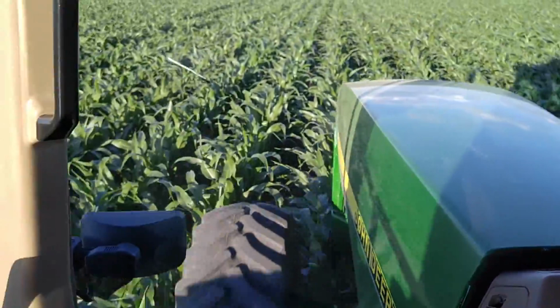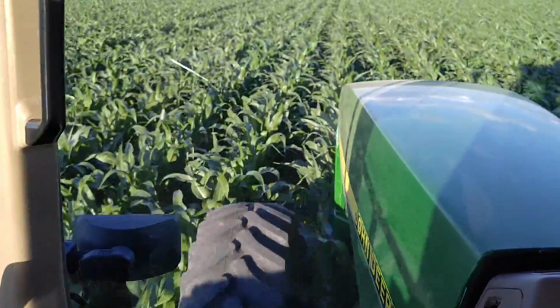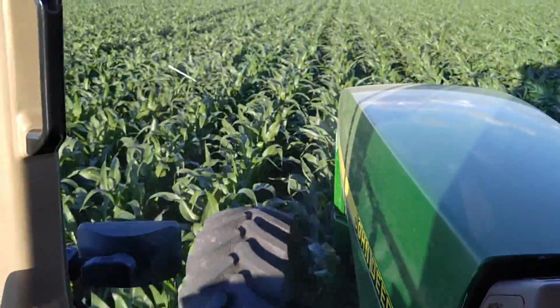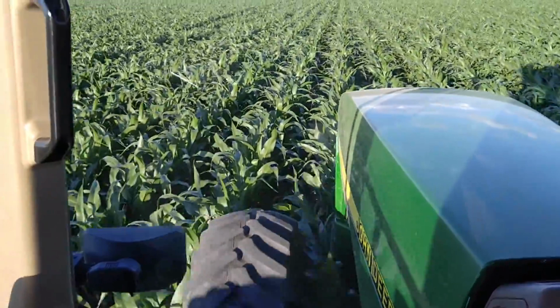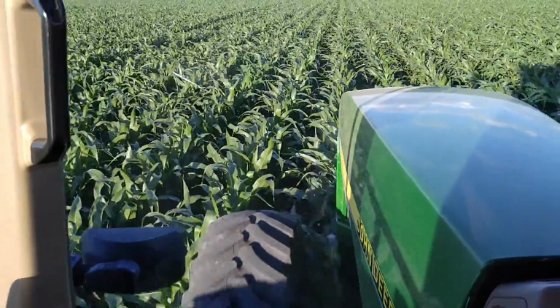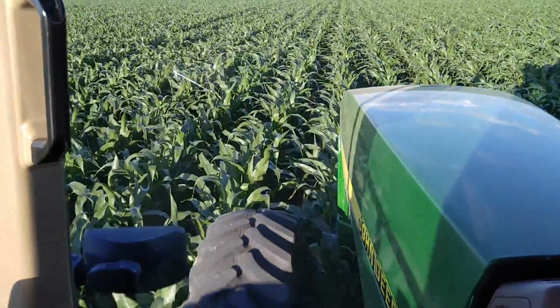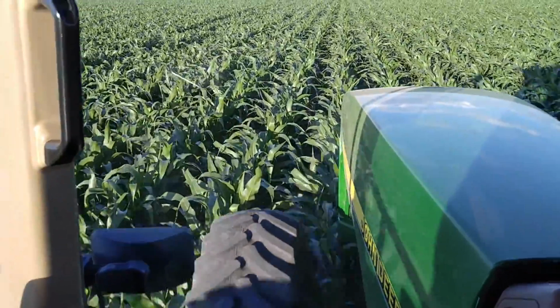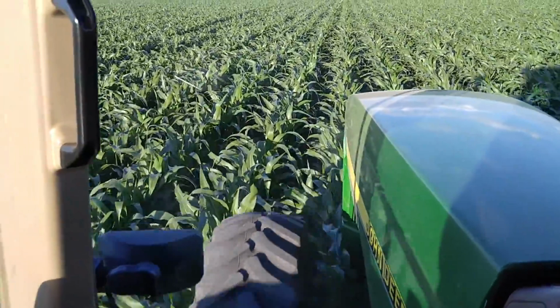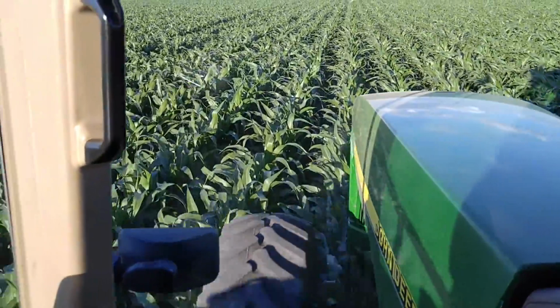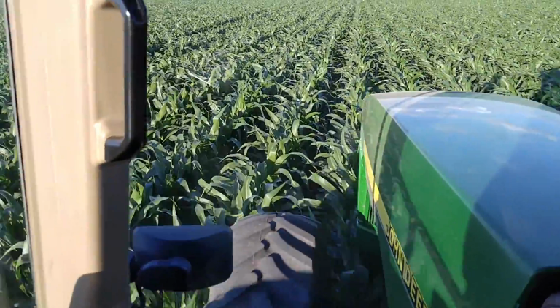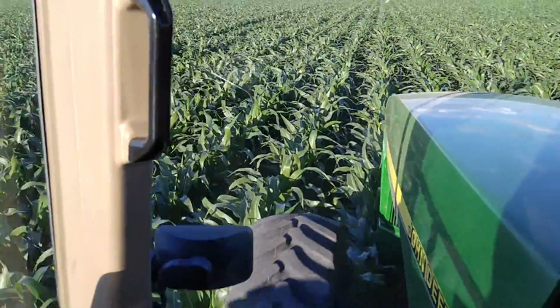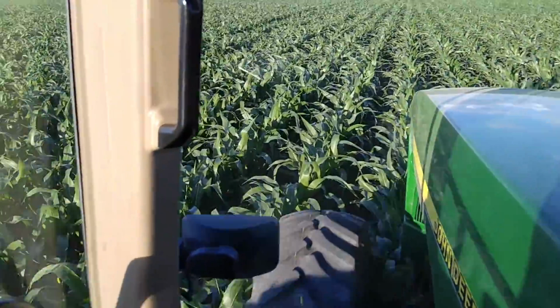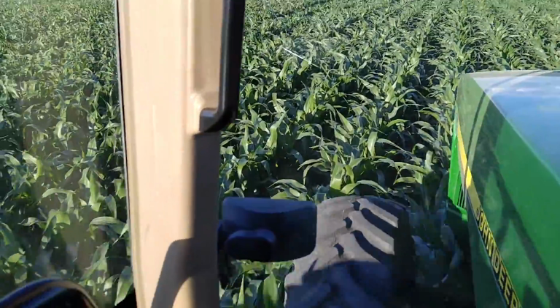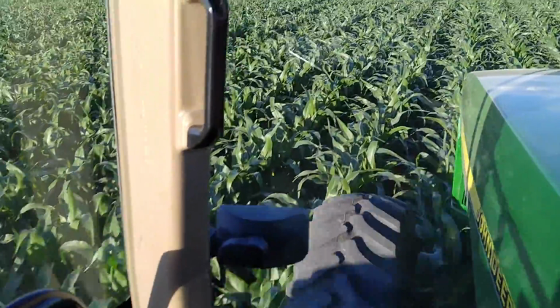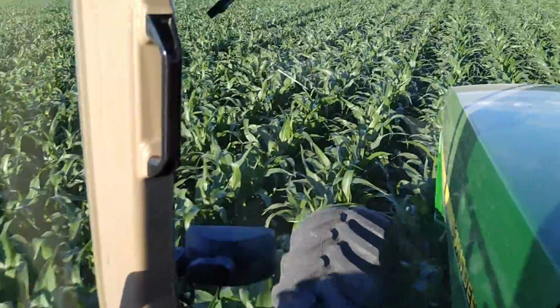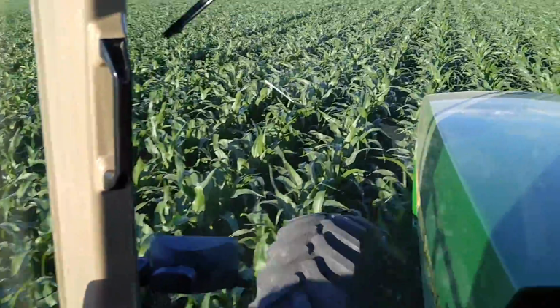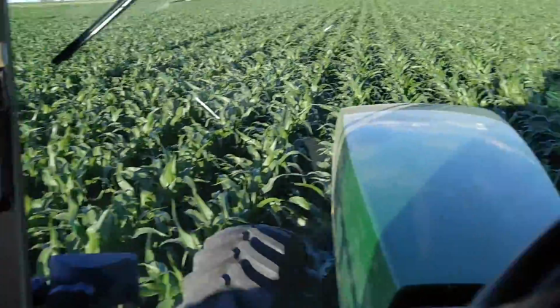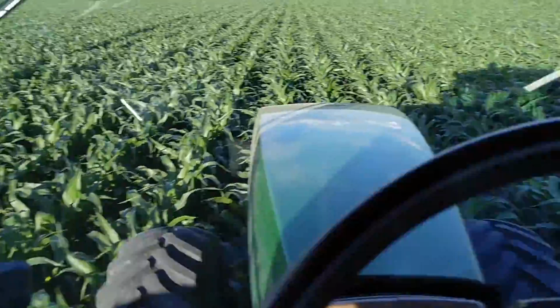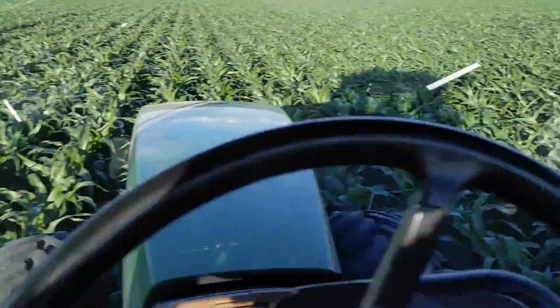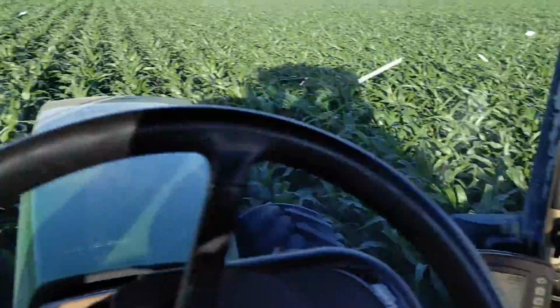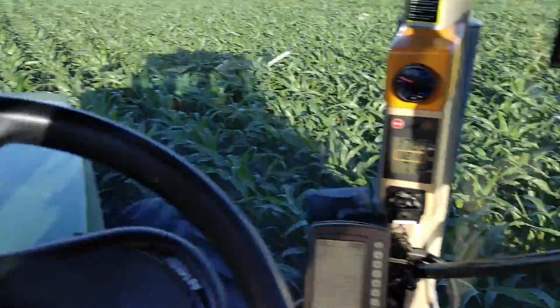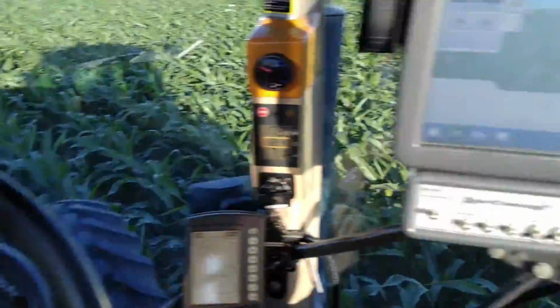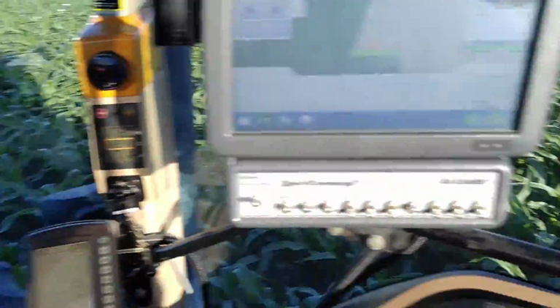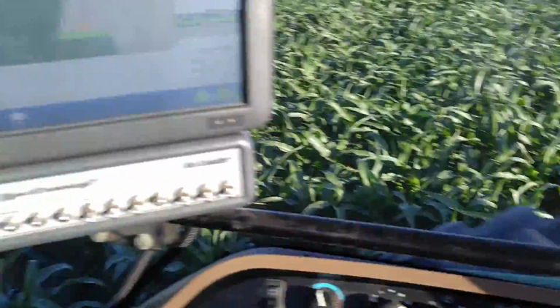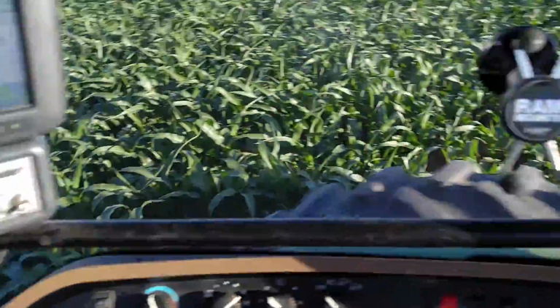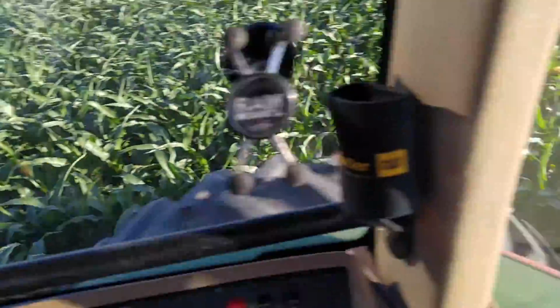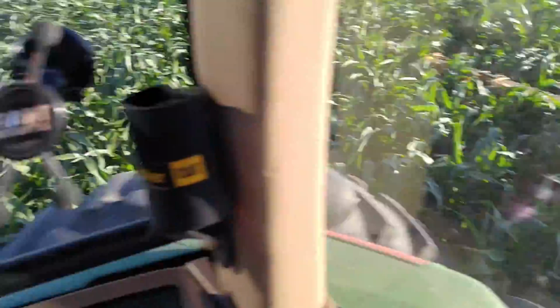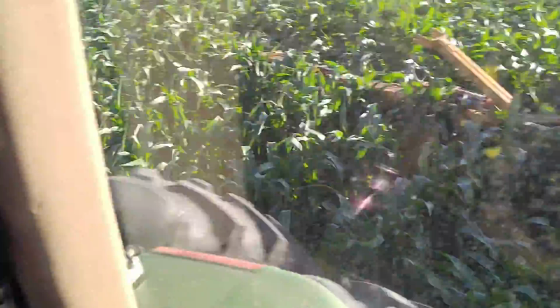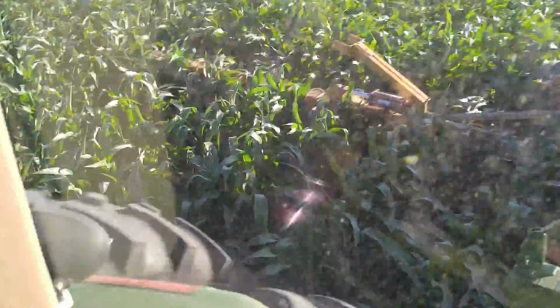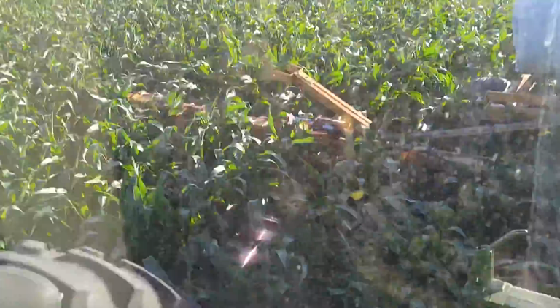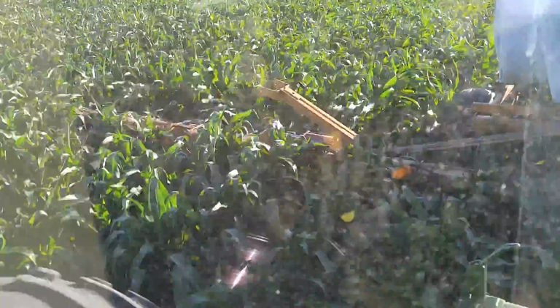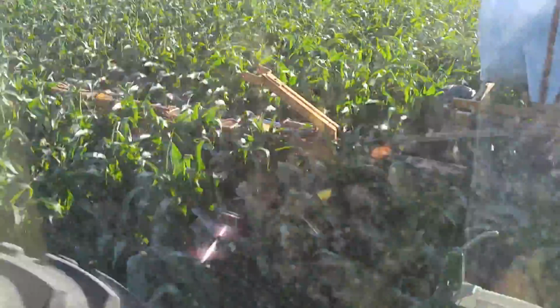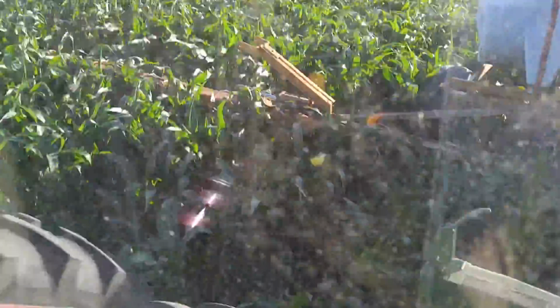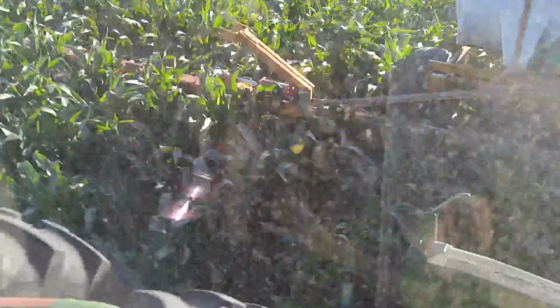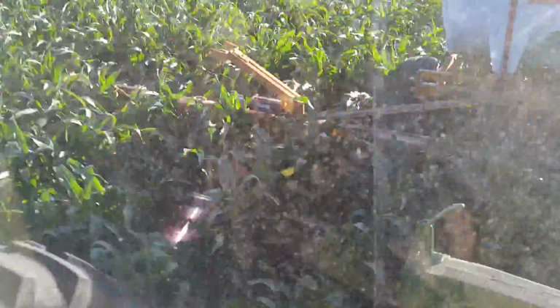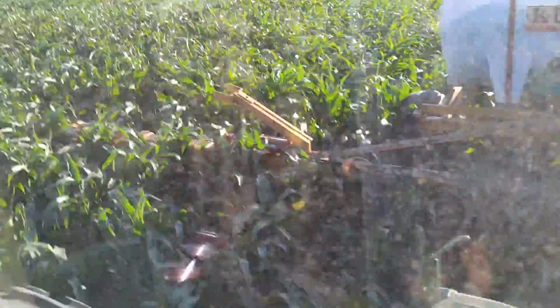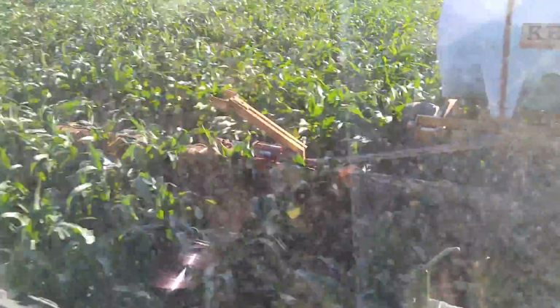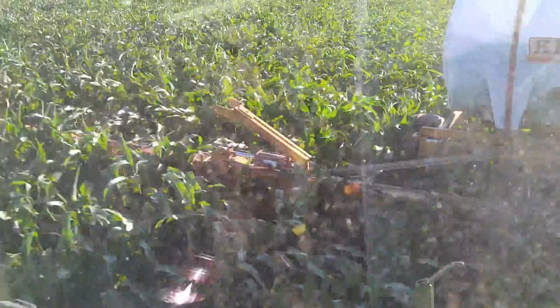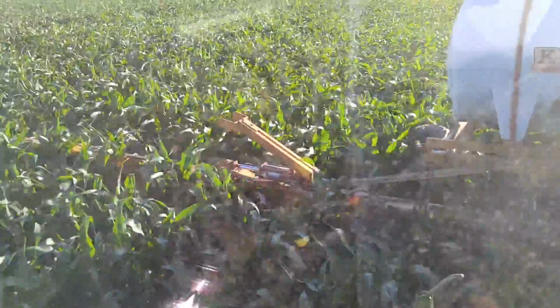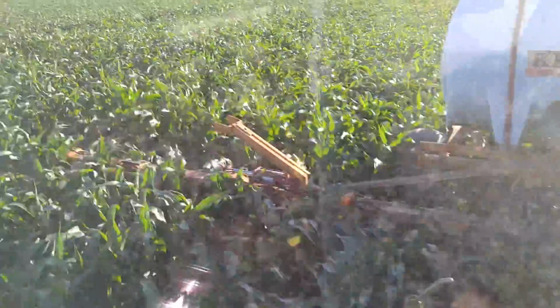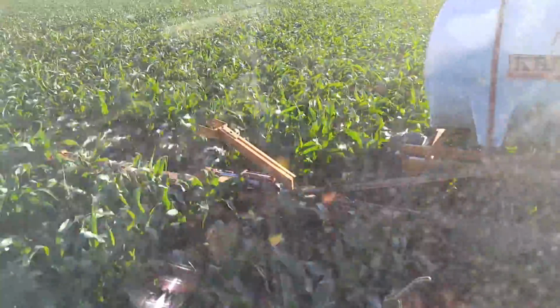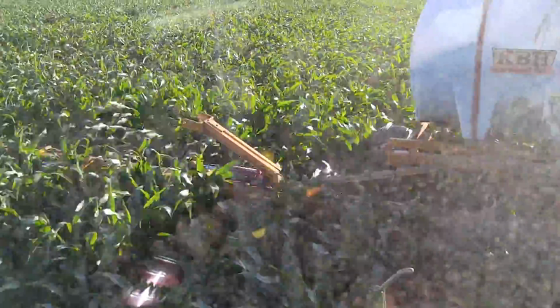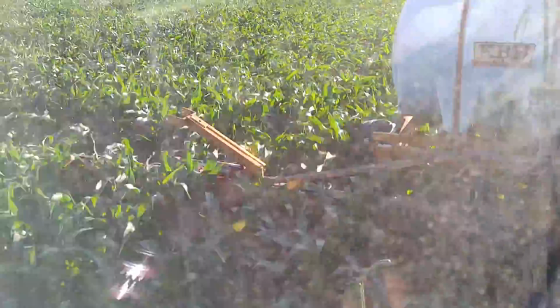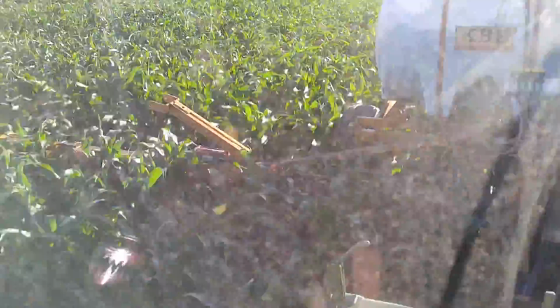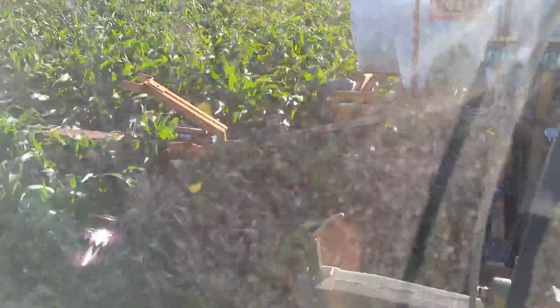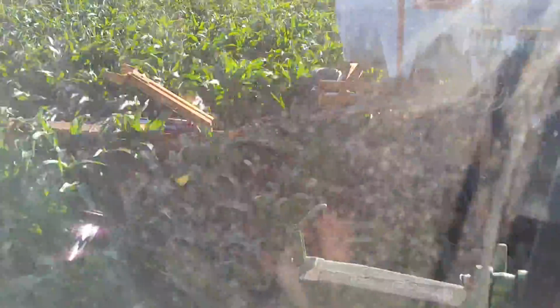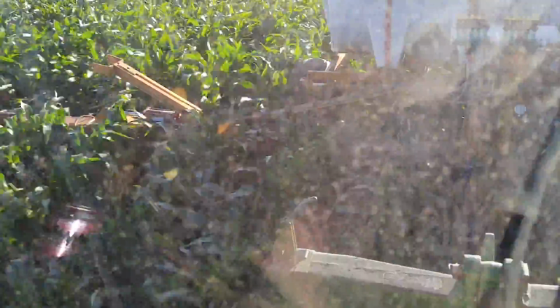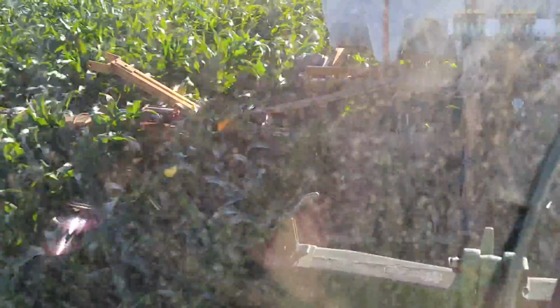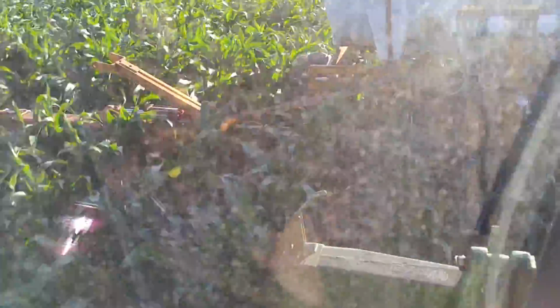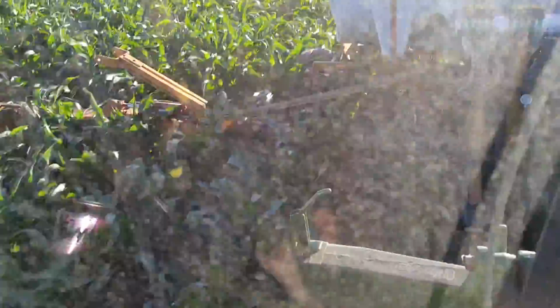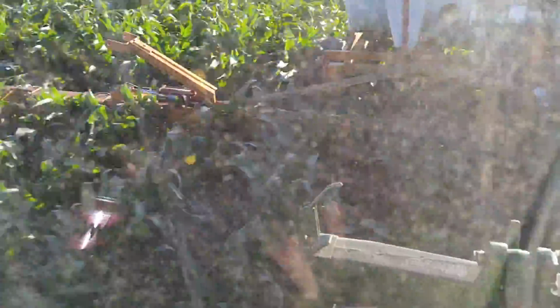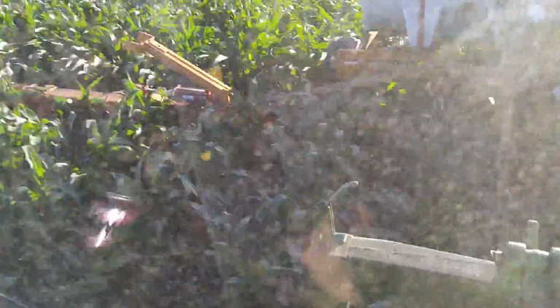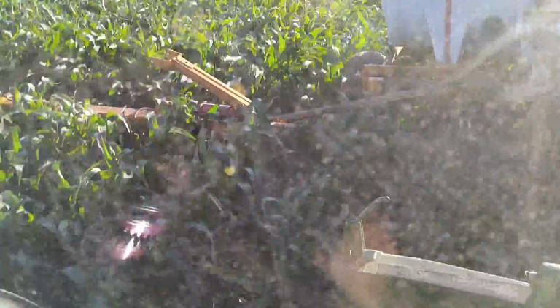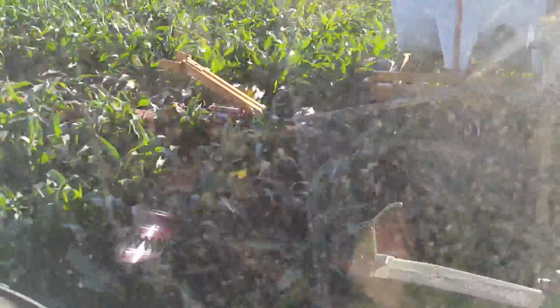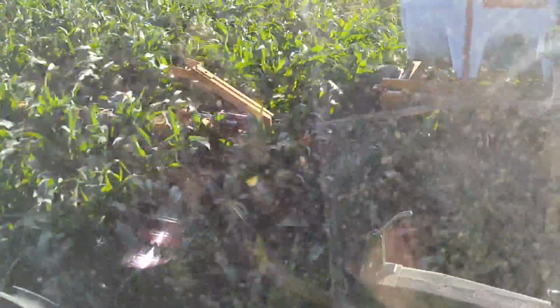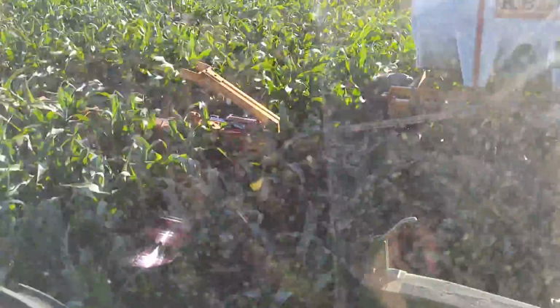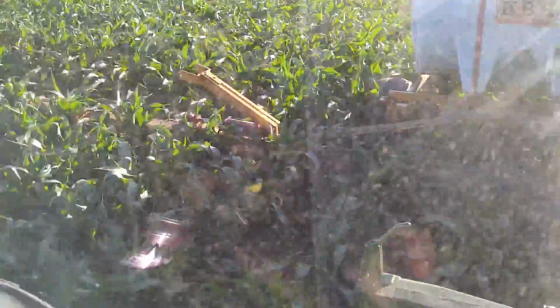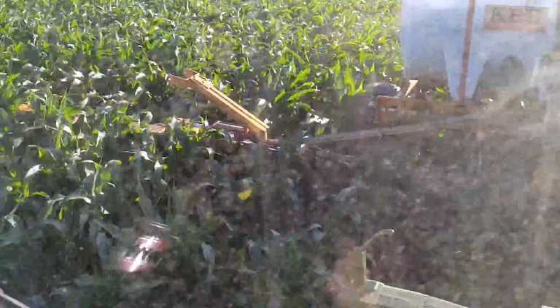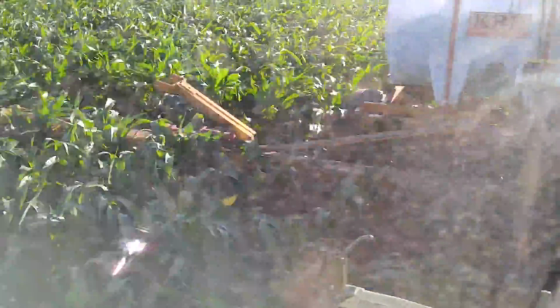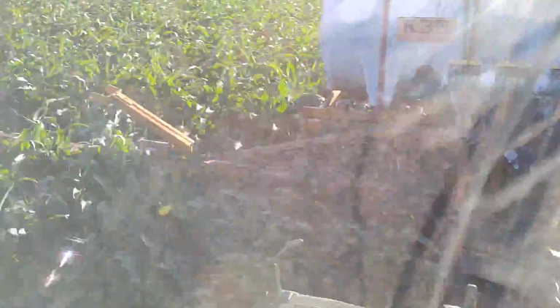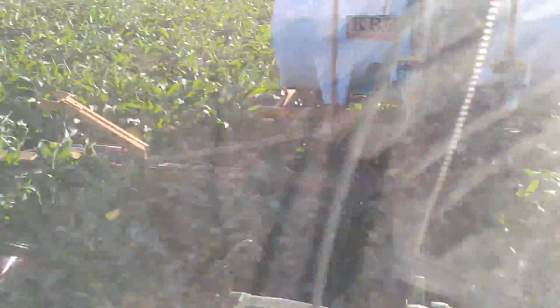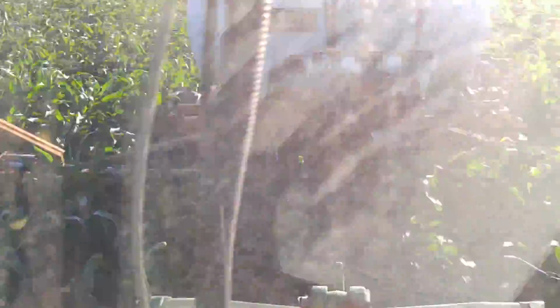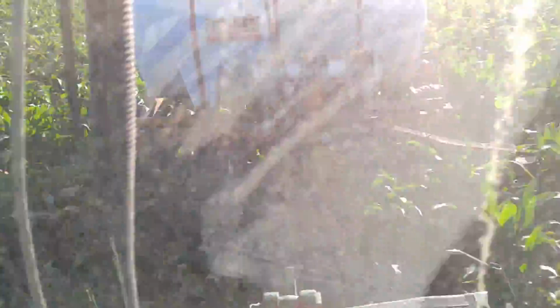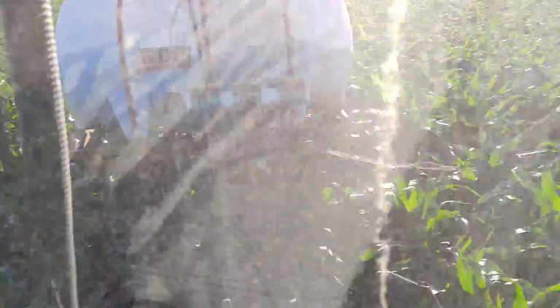The corn is nice and tall in the corners, and the Y-drop system is working awfully nicely.